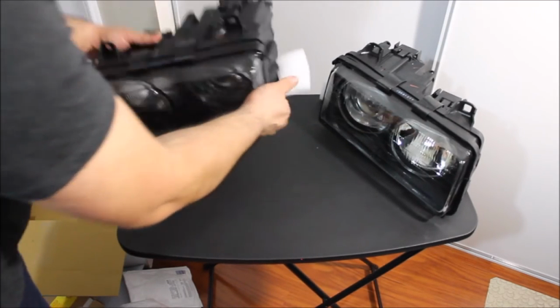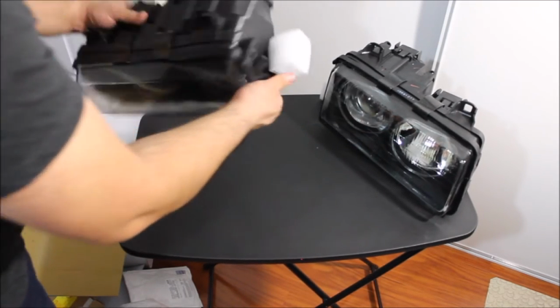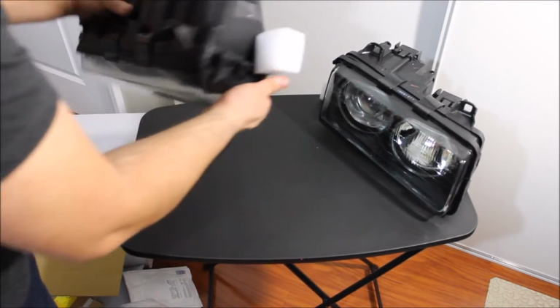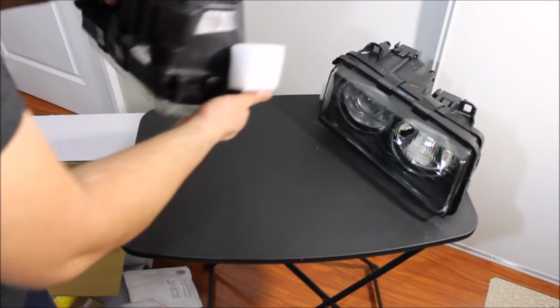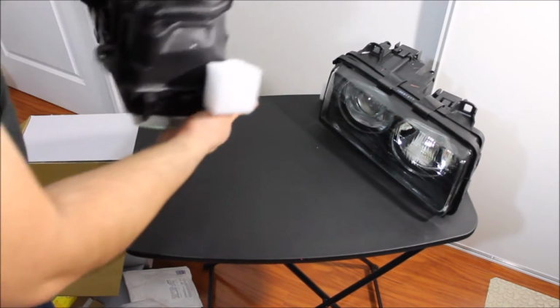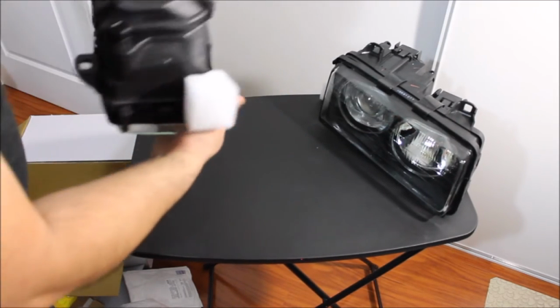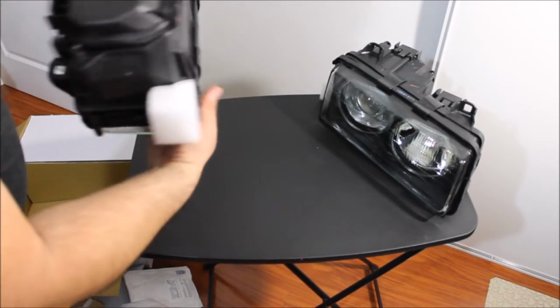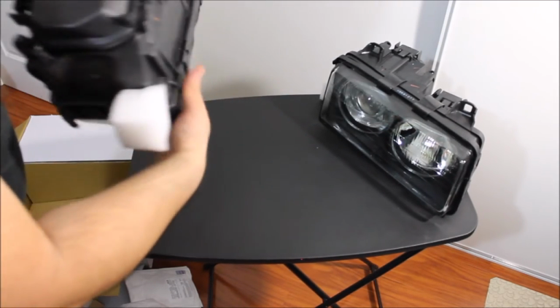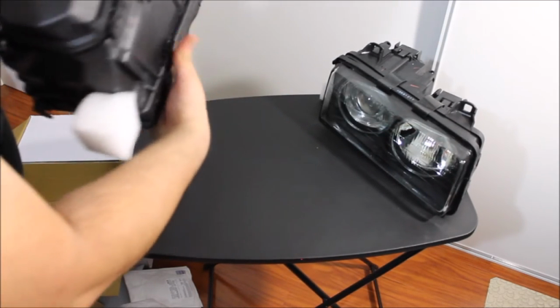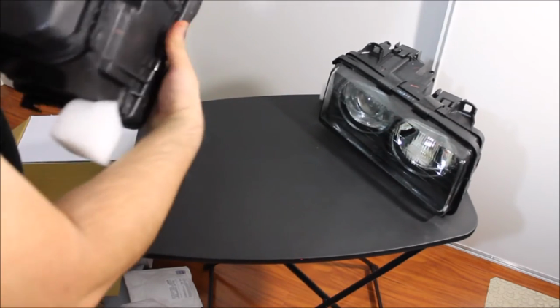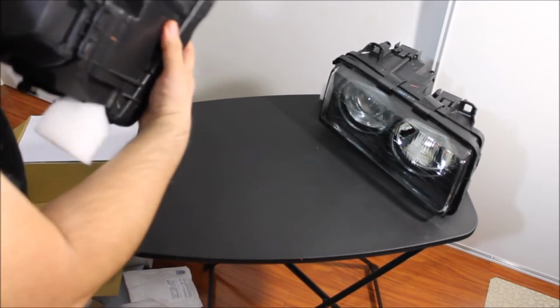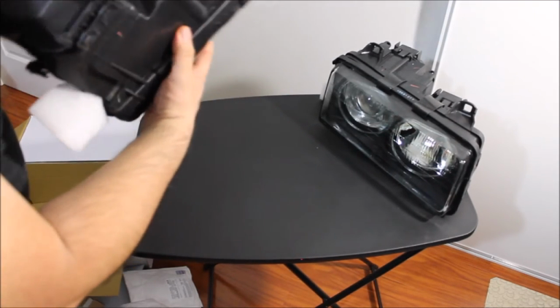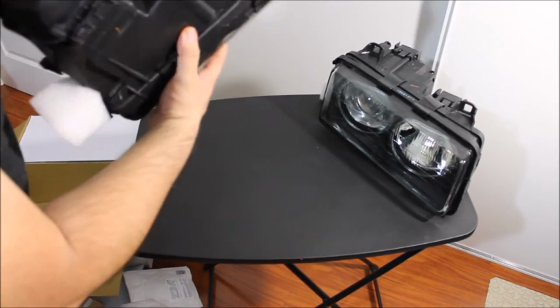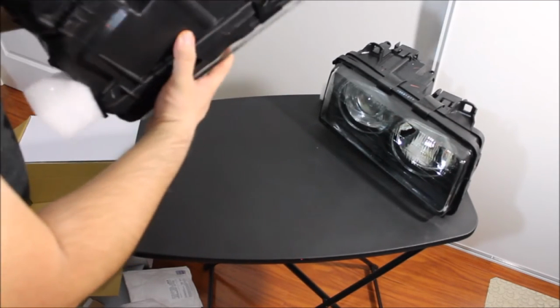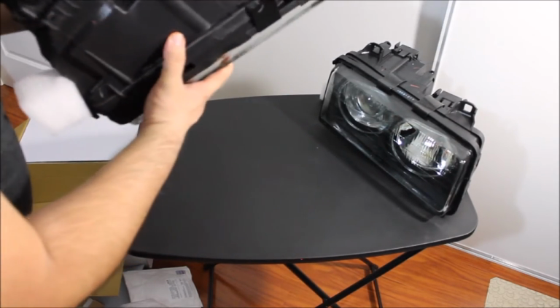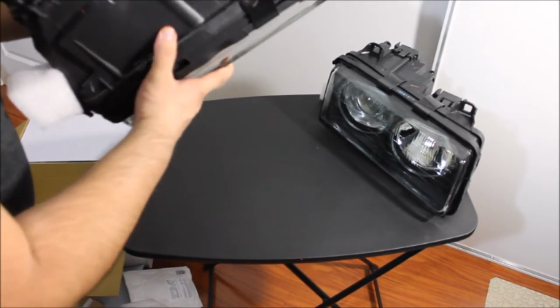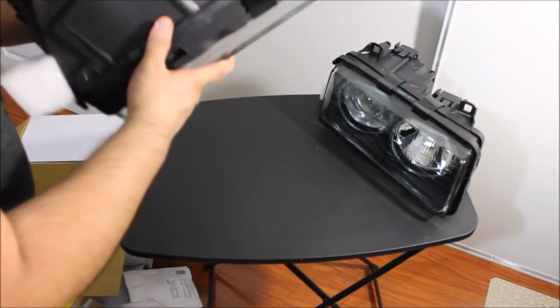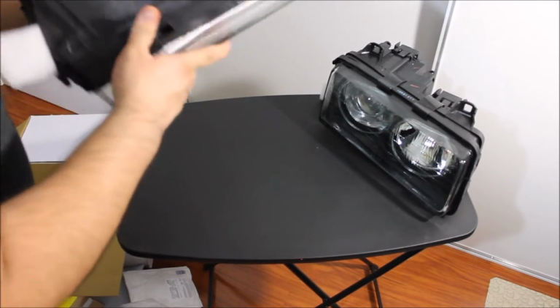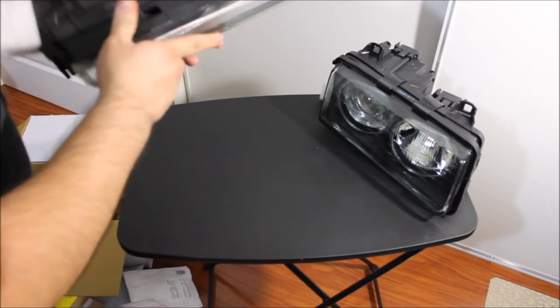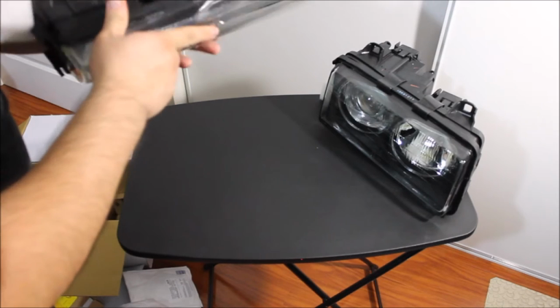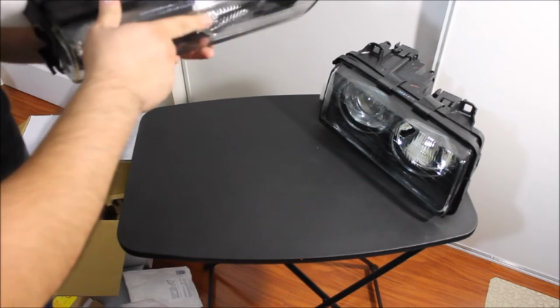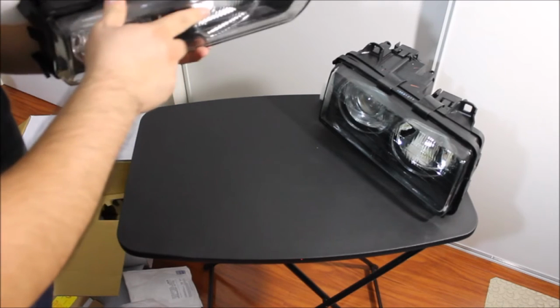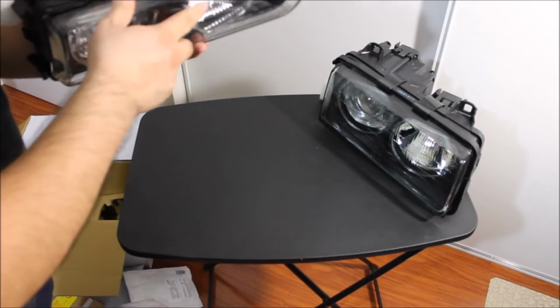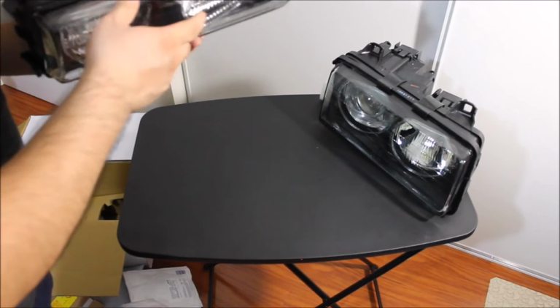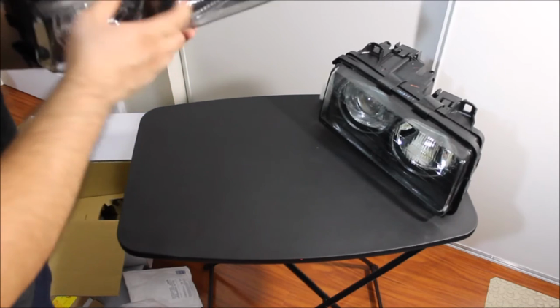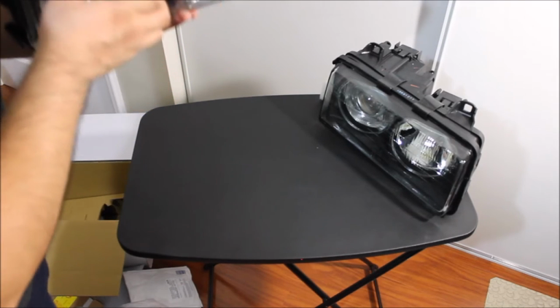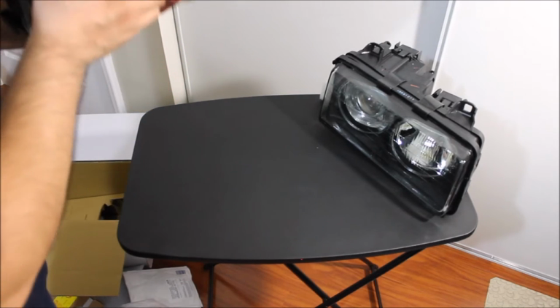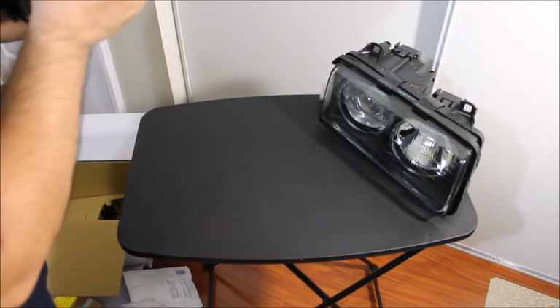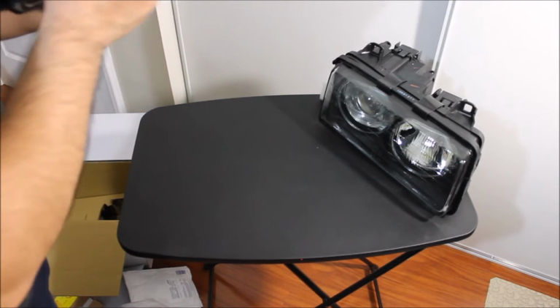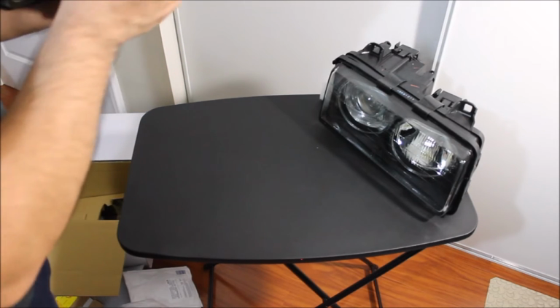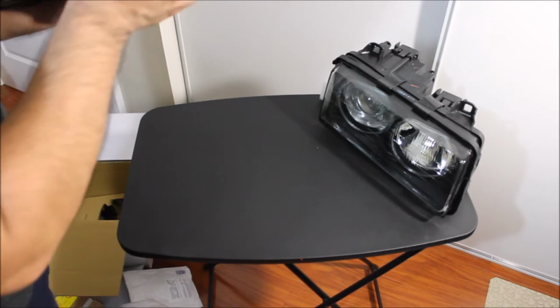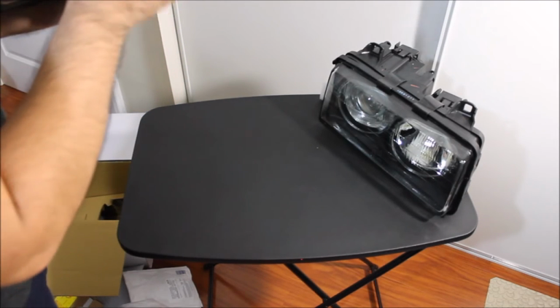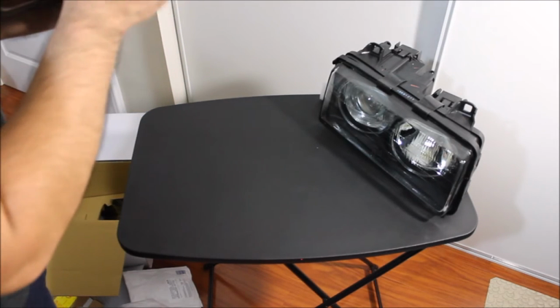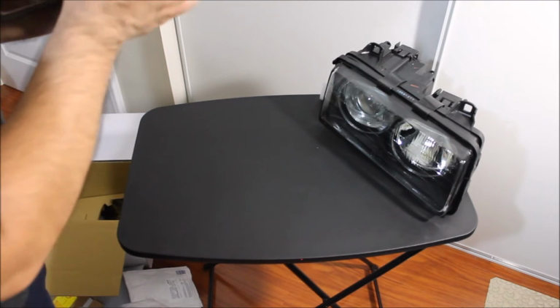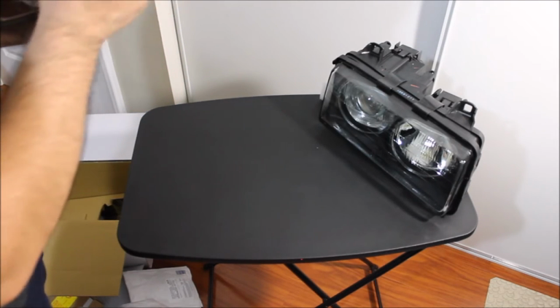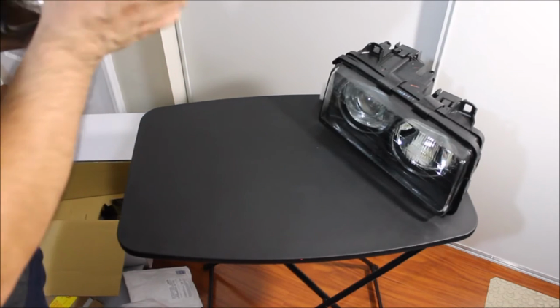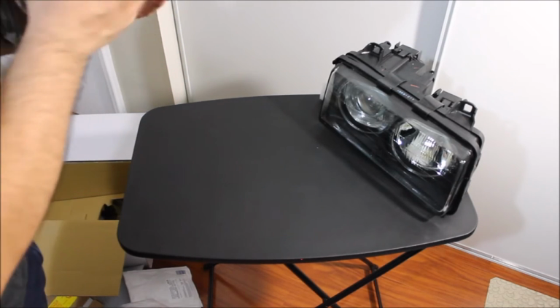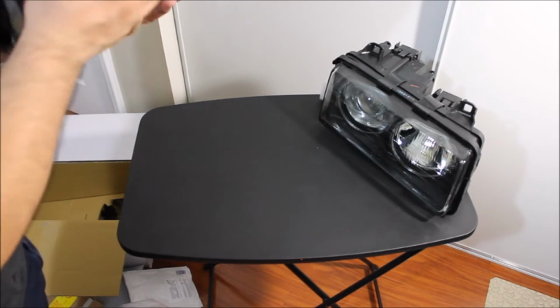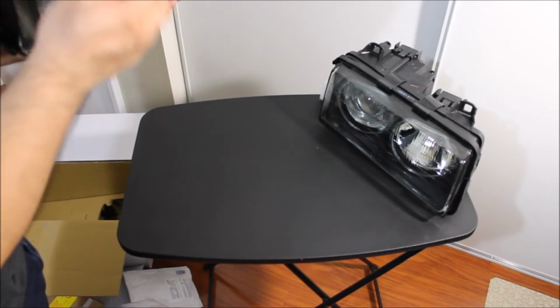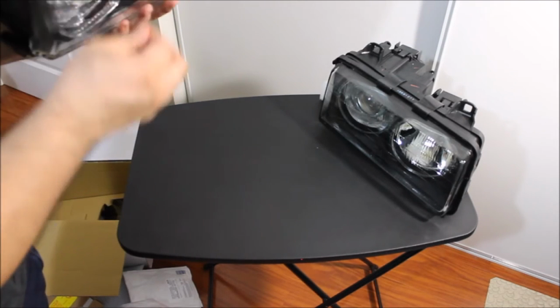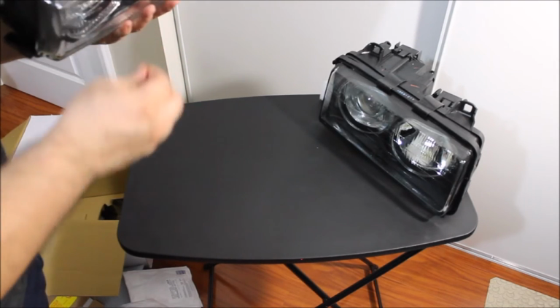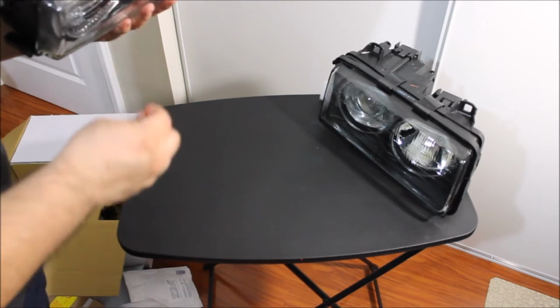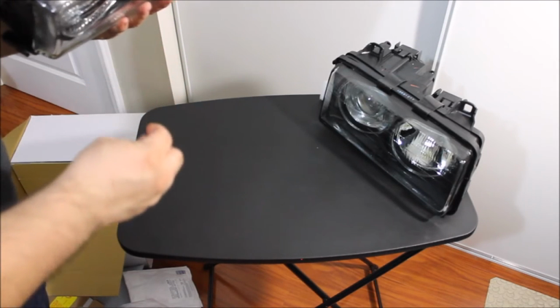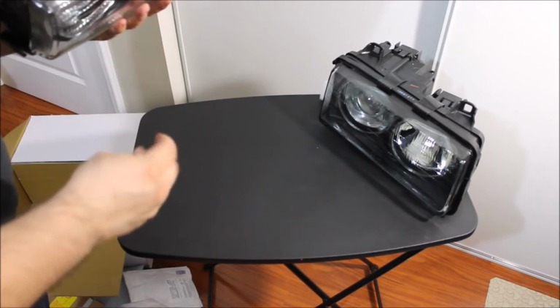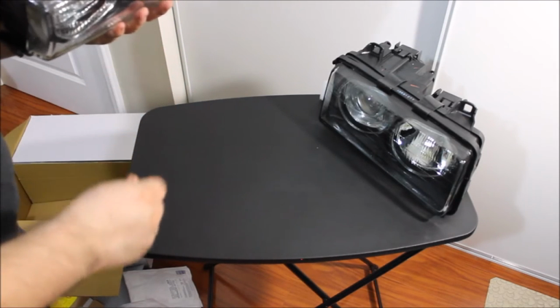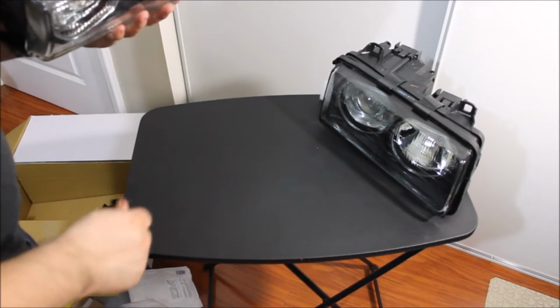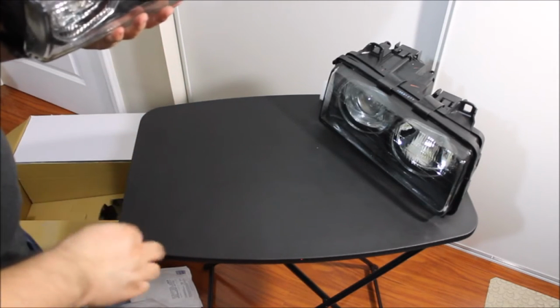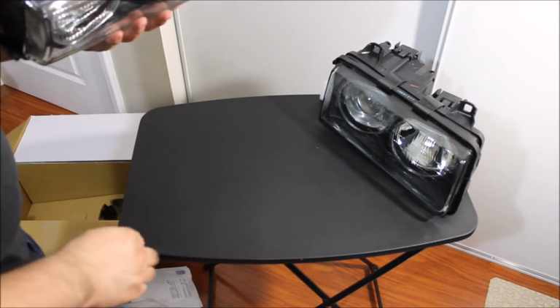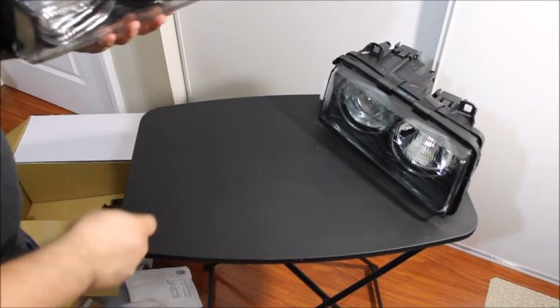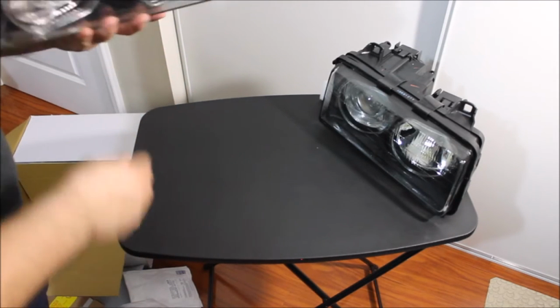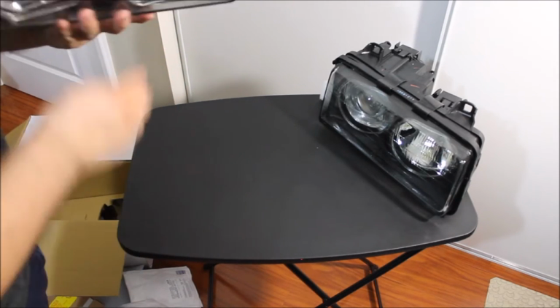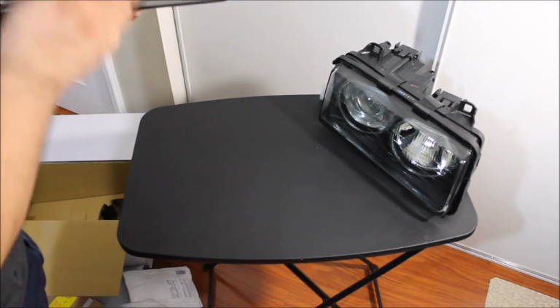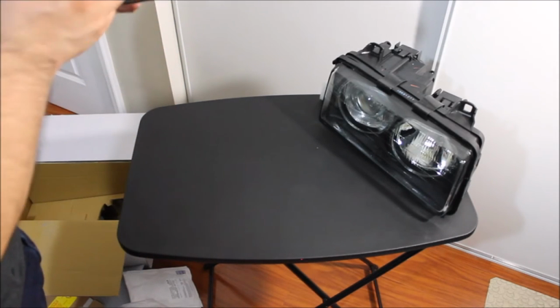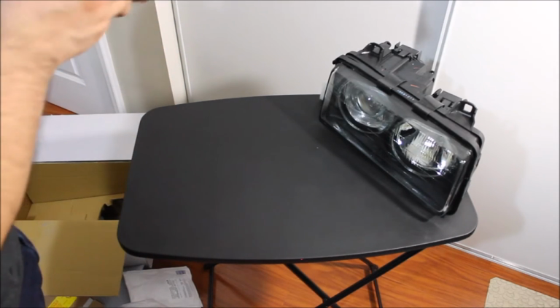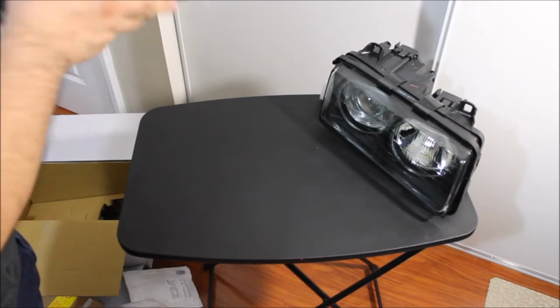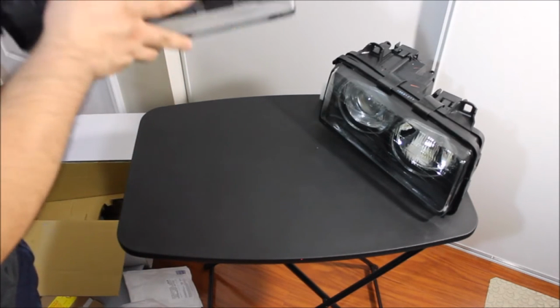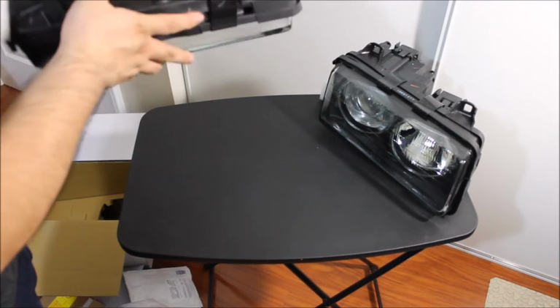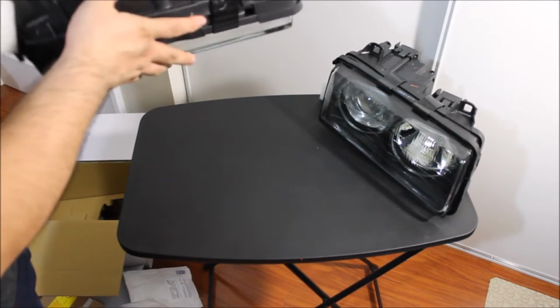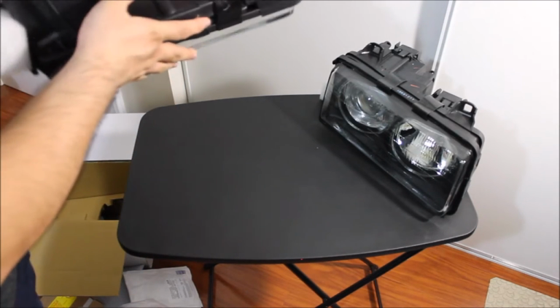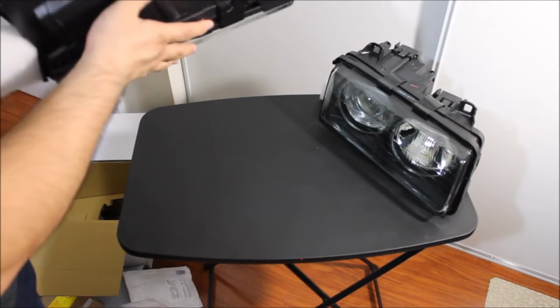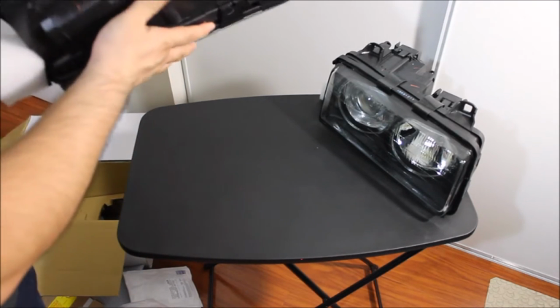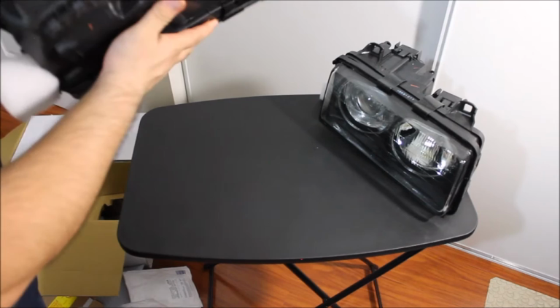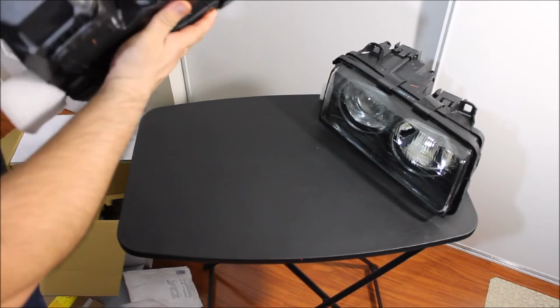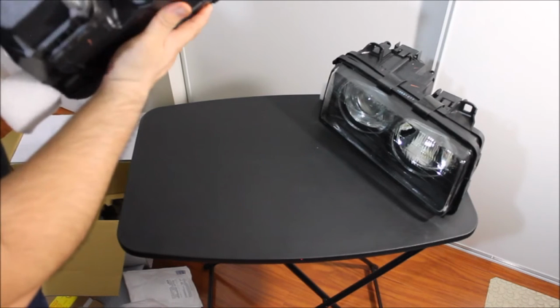Pretty nice overall, good quality. I had a set before, but they weren't glass though, they were plastic. They didn't look the same though.